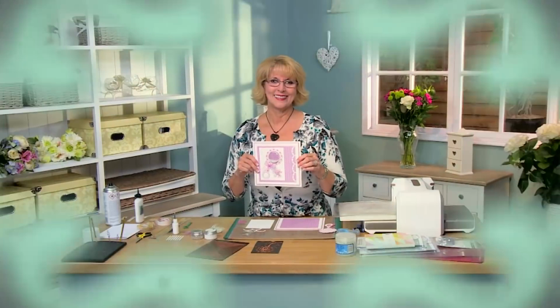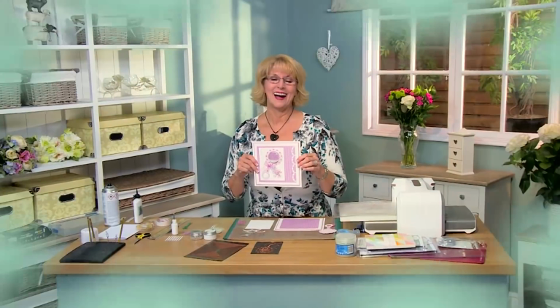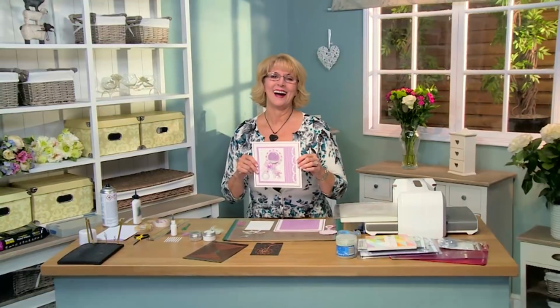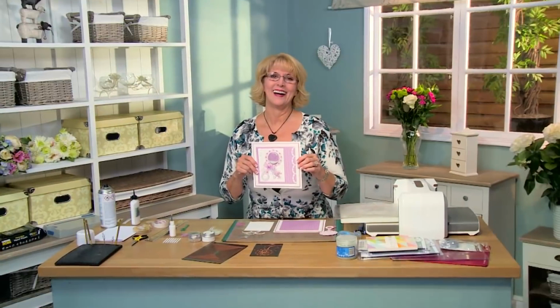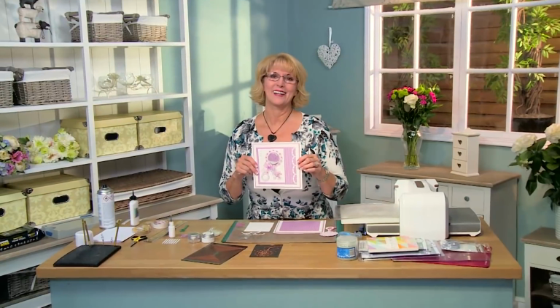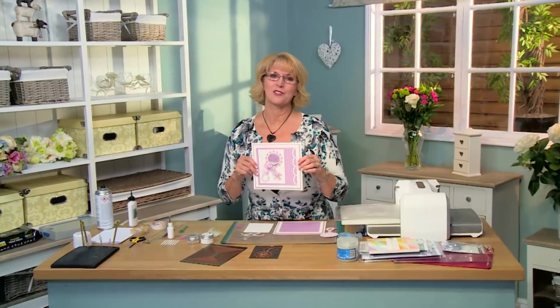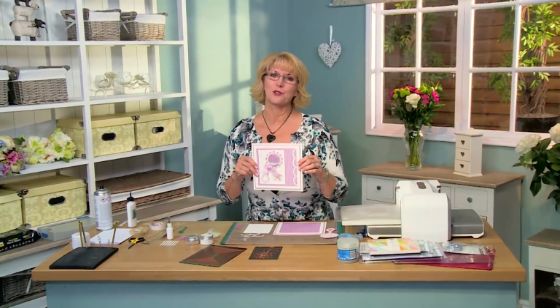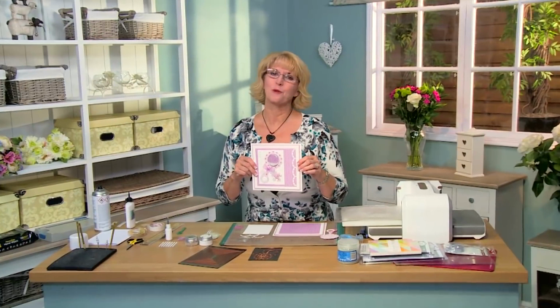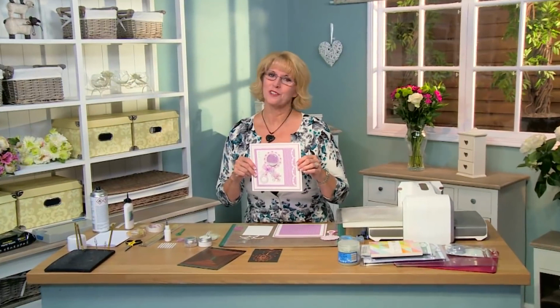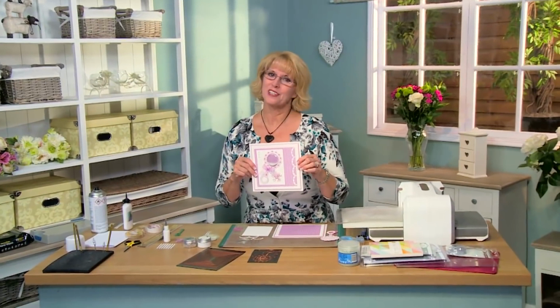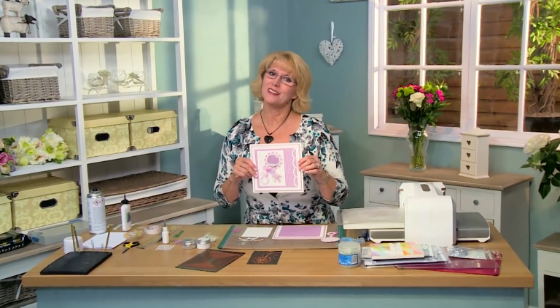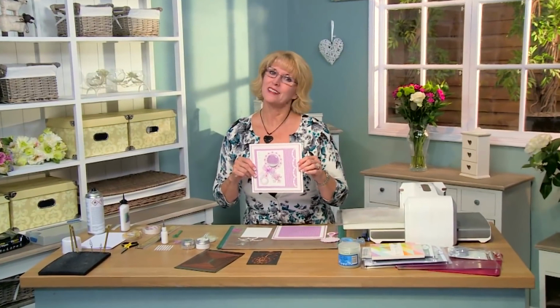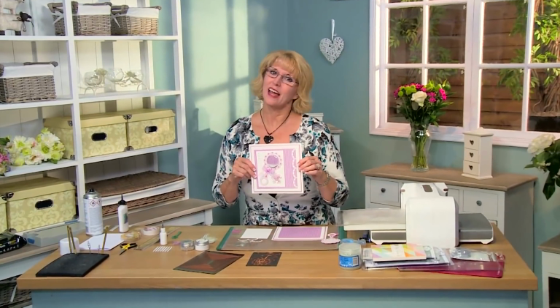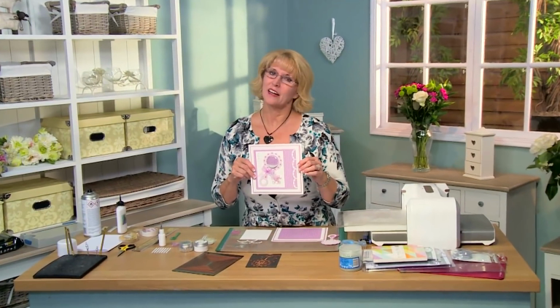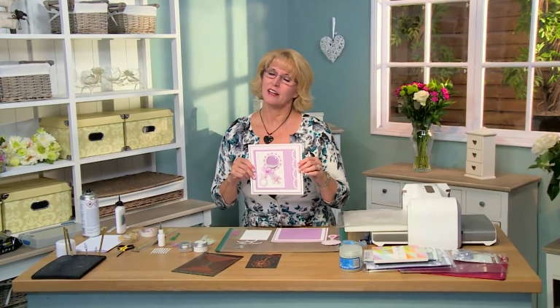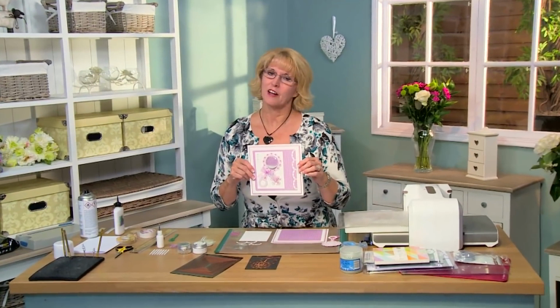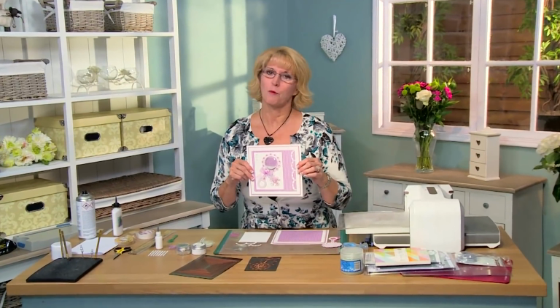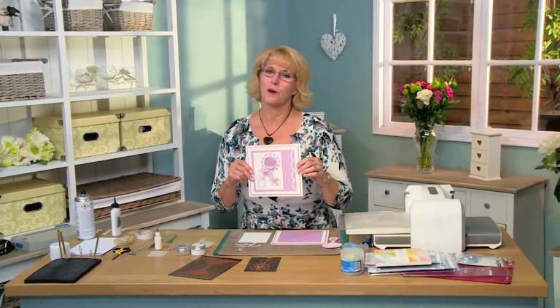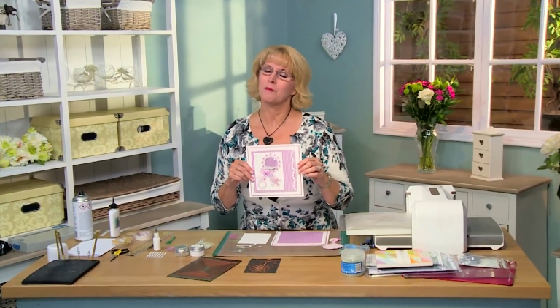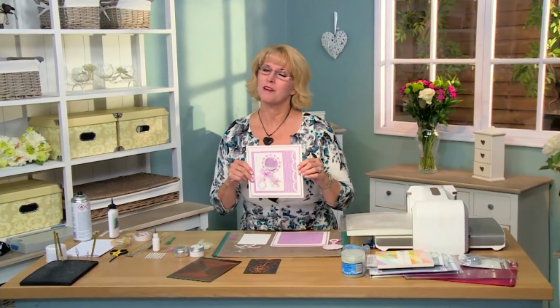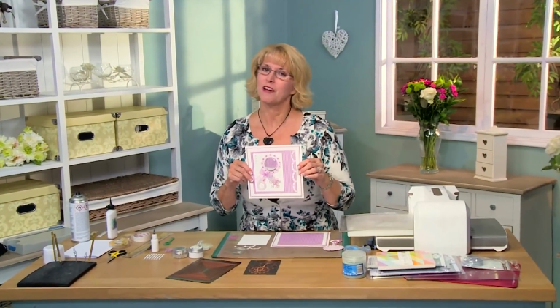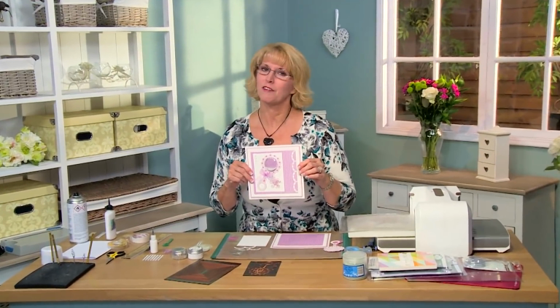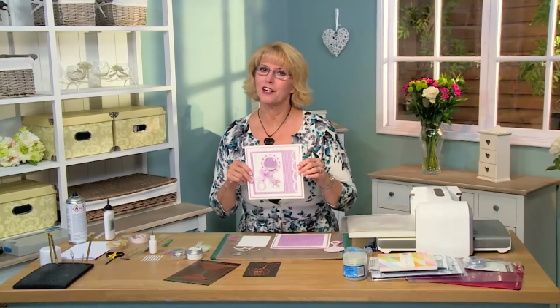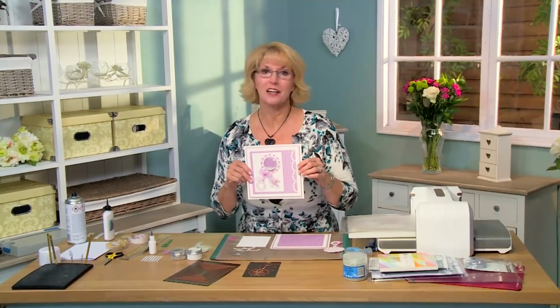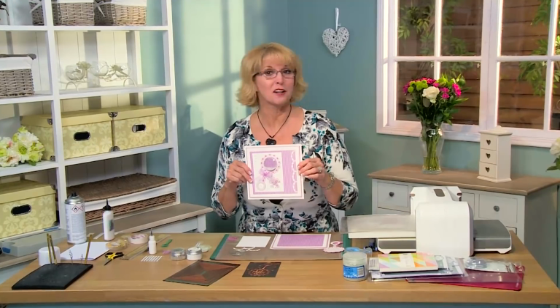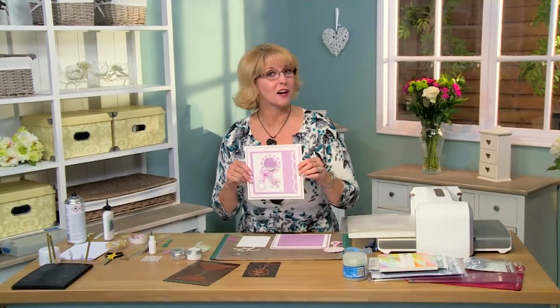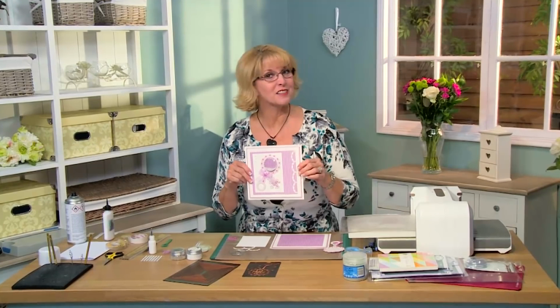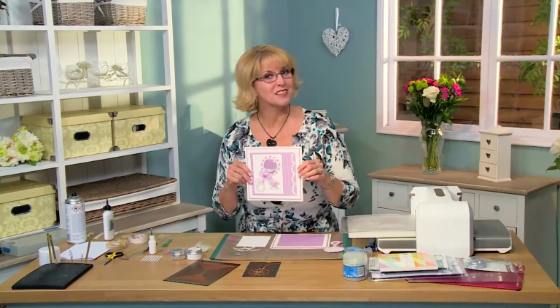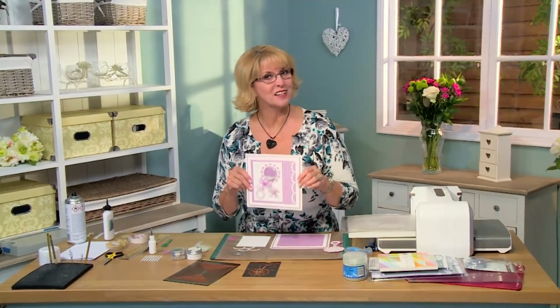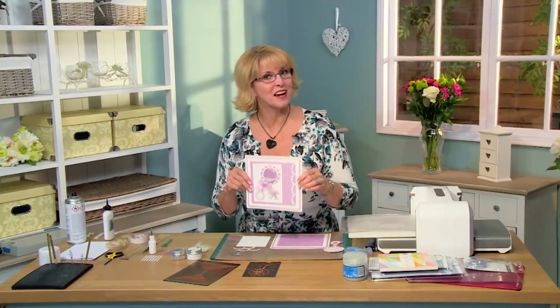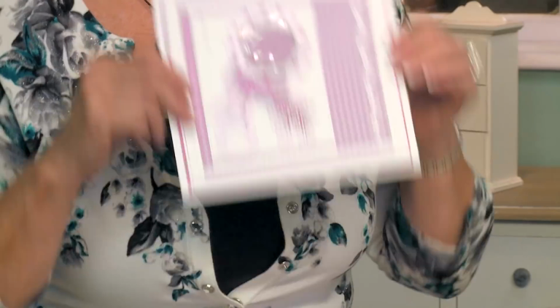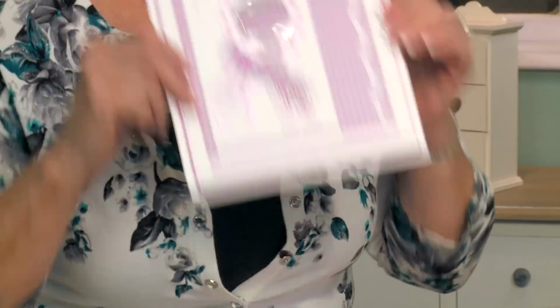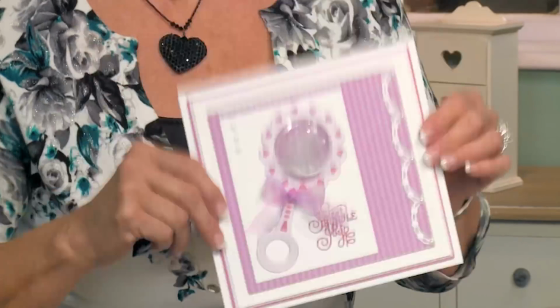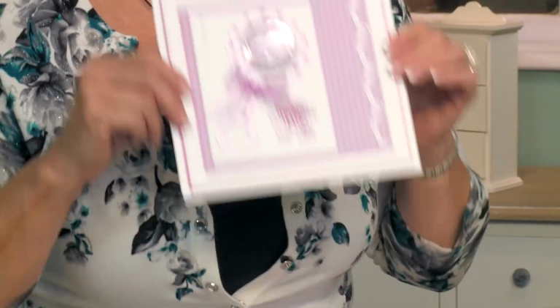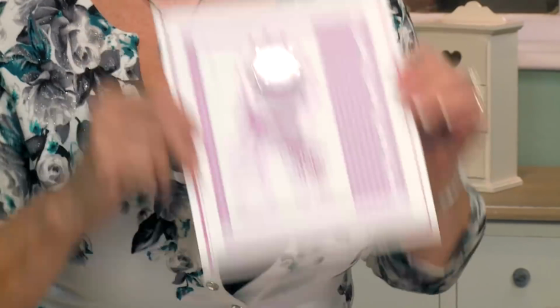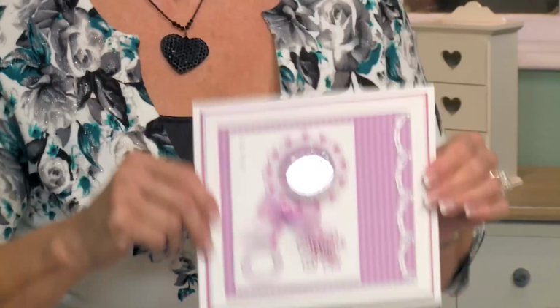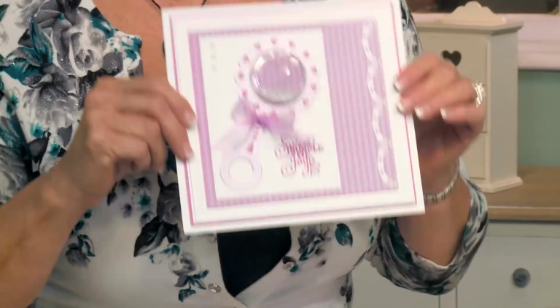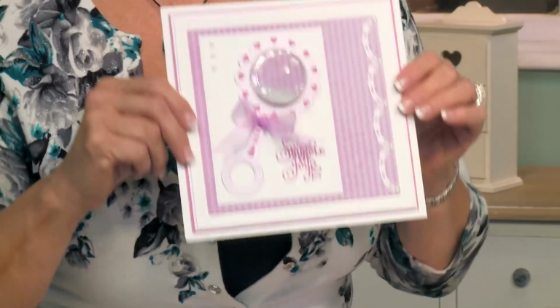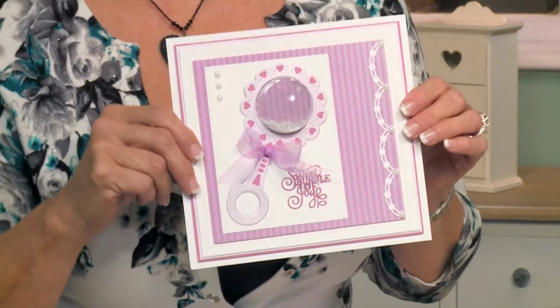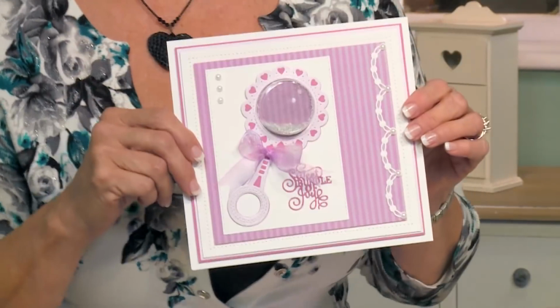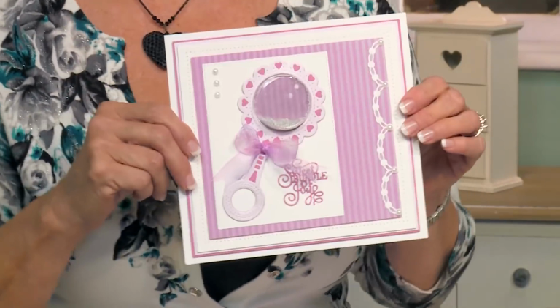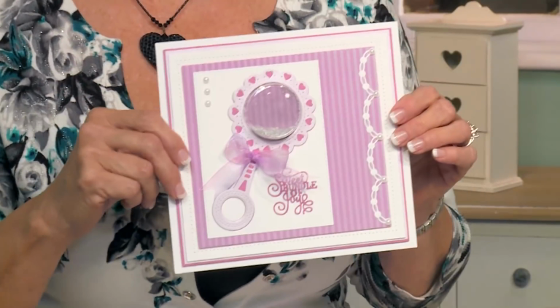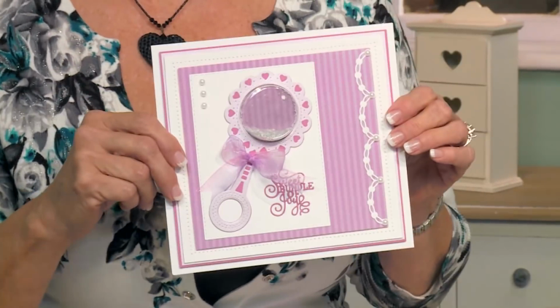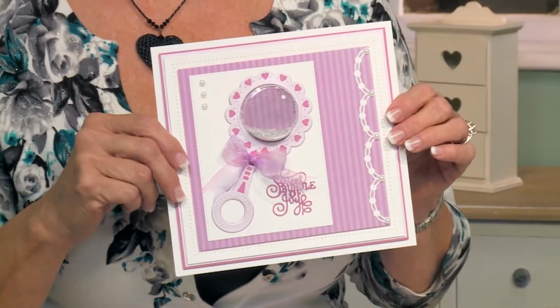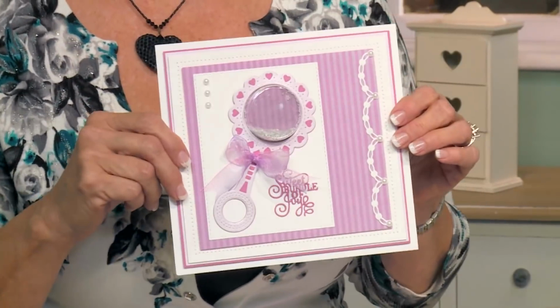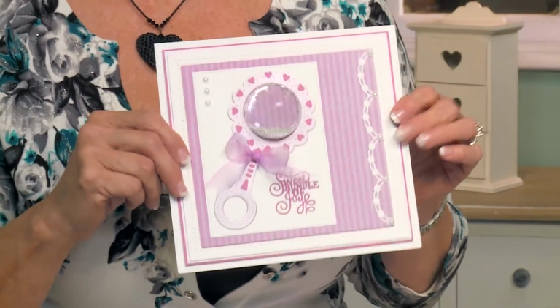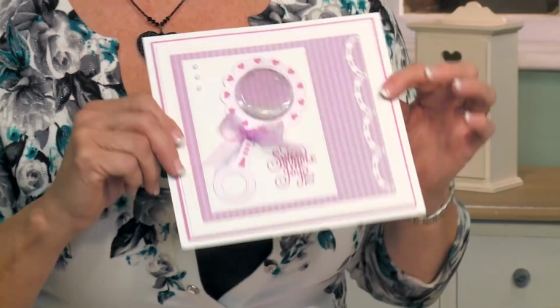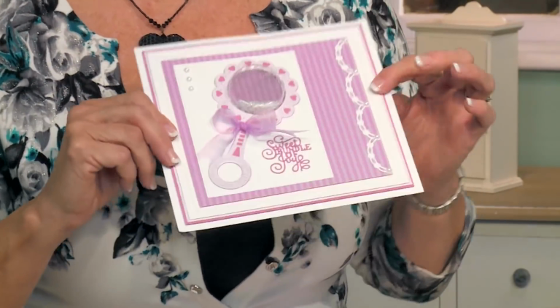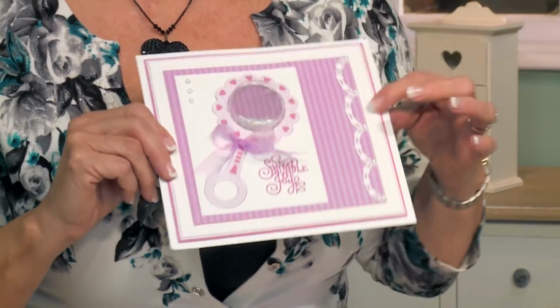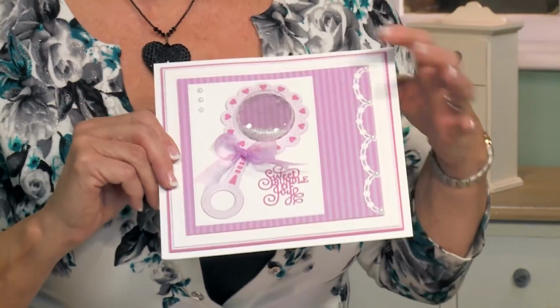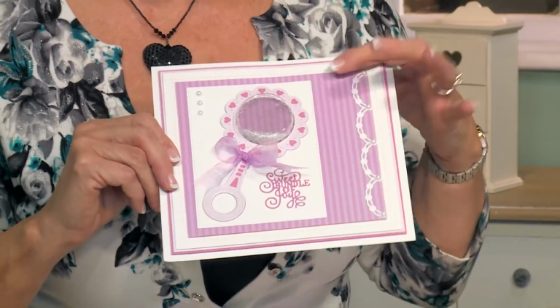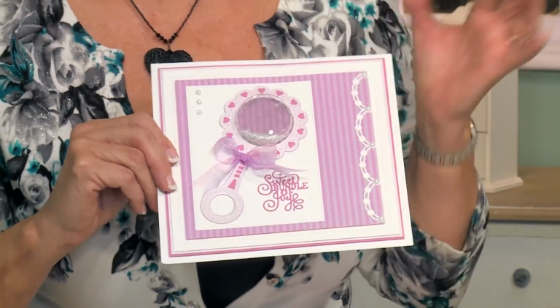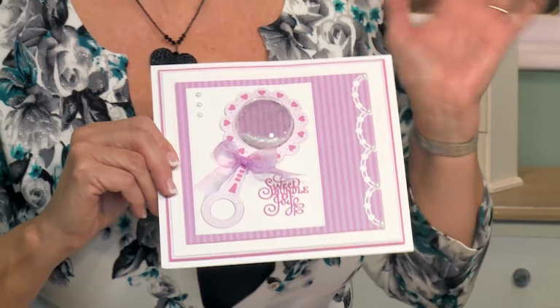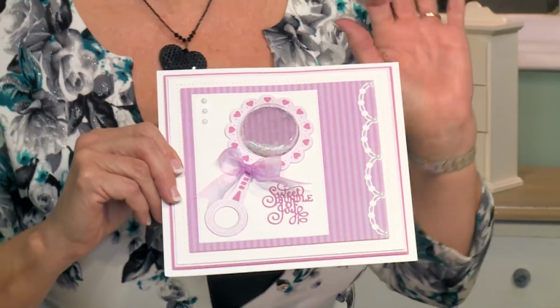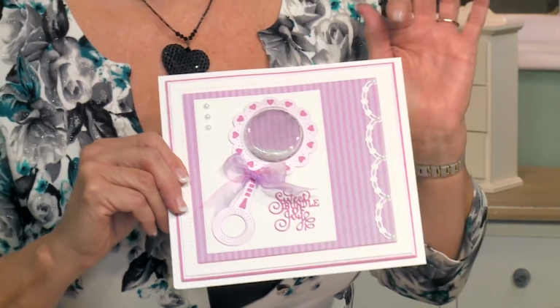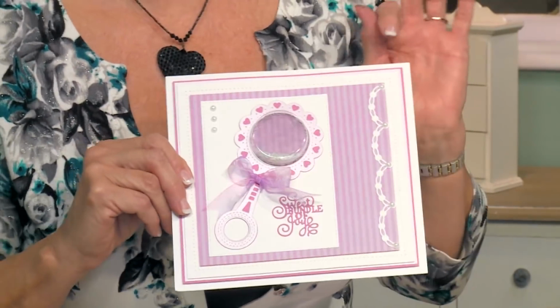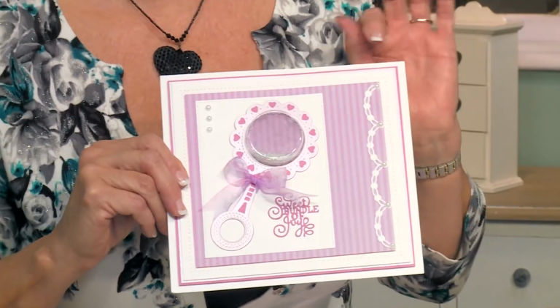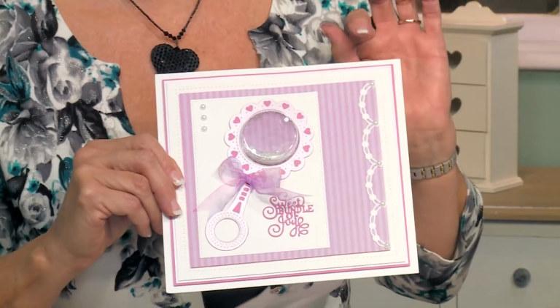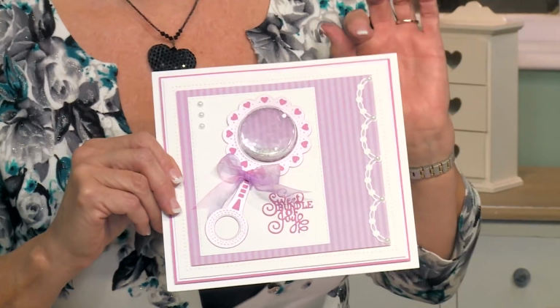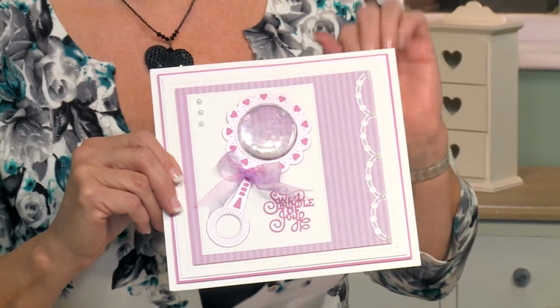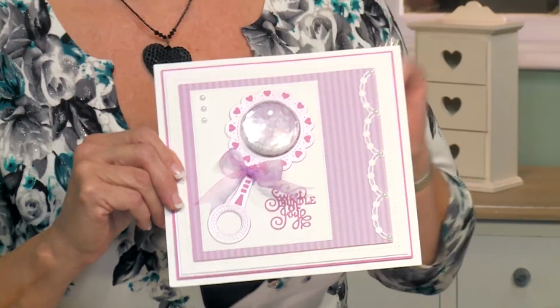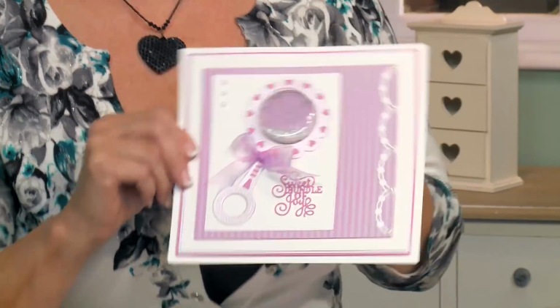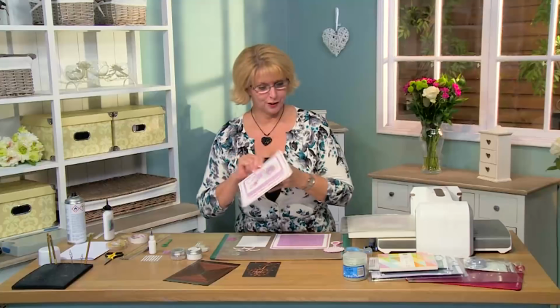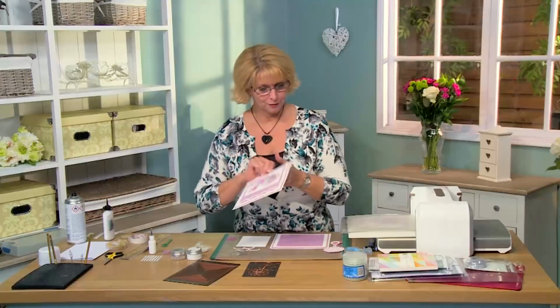Hi, I'm Sue Wilson and I've got one of my favorite kind of cards today — a shaker card. I'm going to do the baby rattle for you.